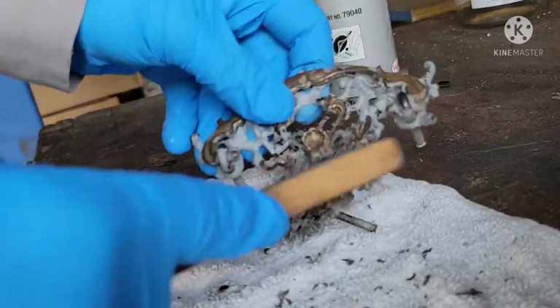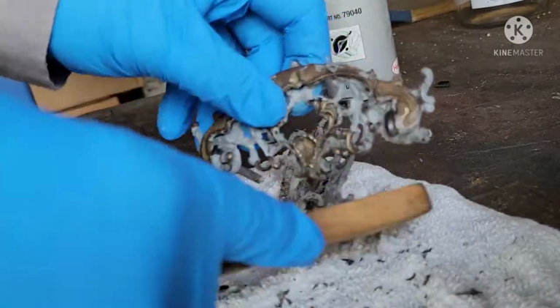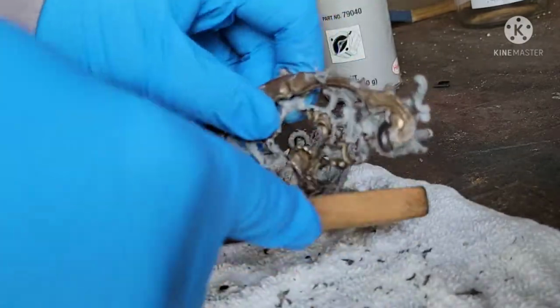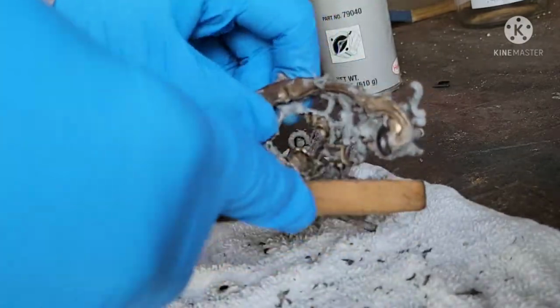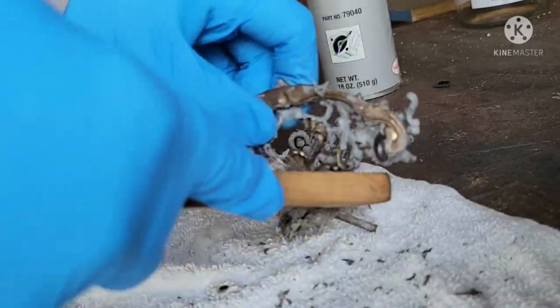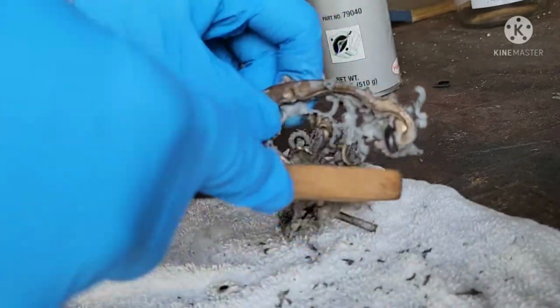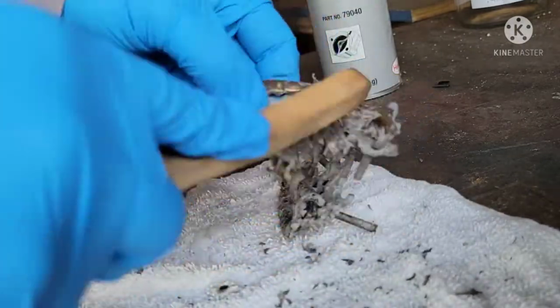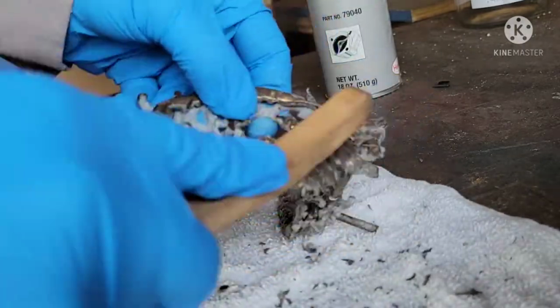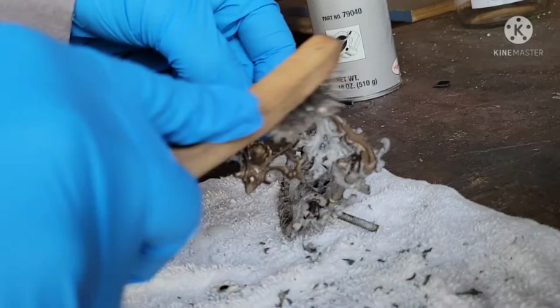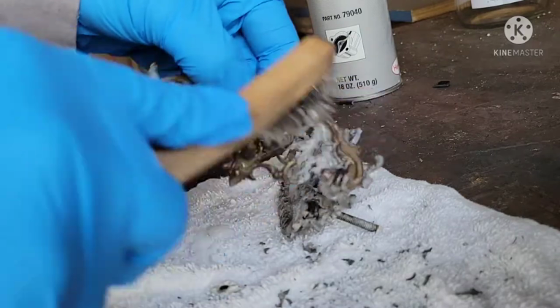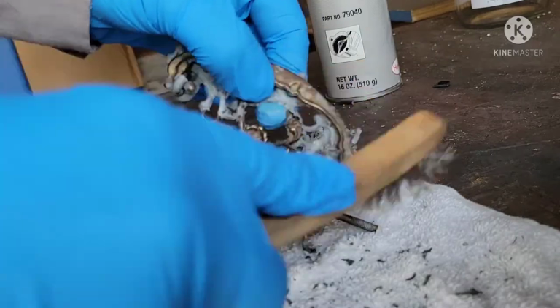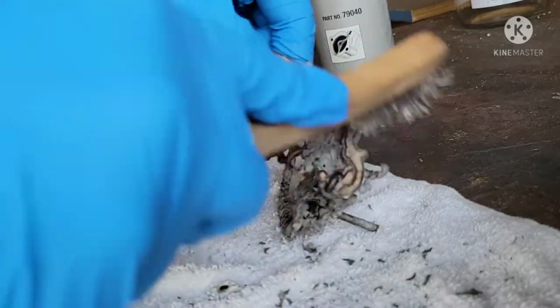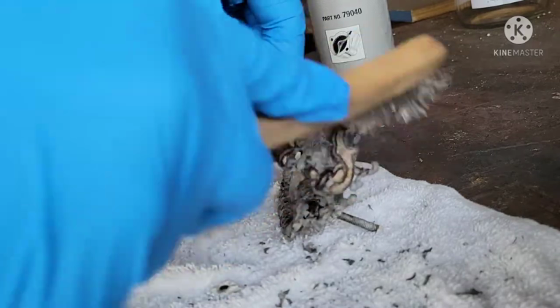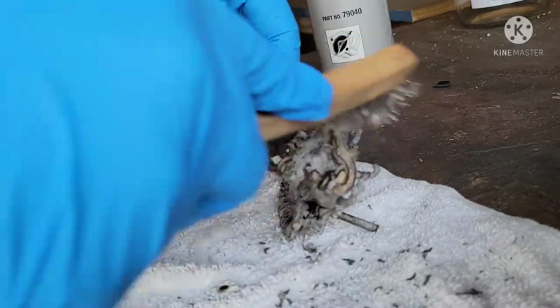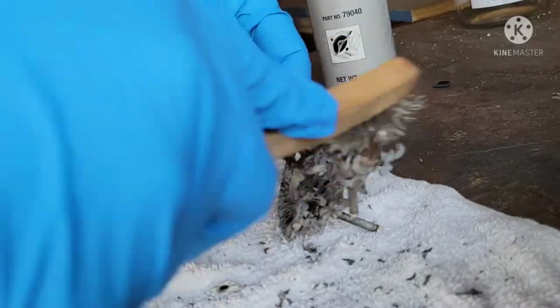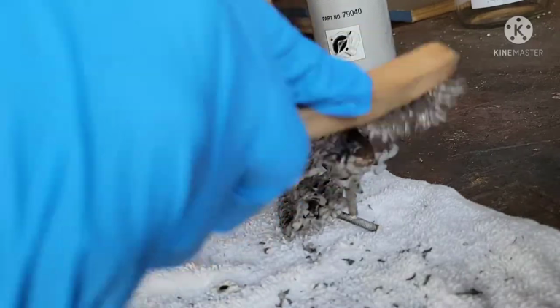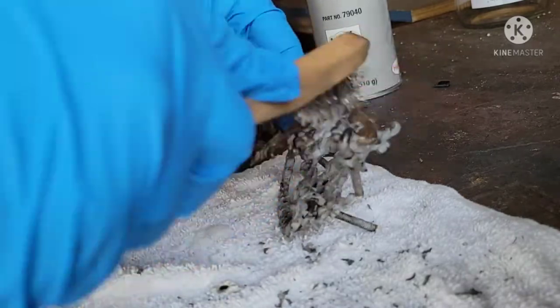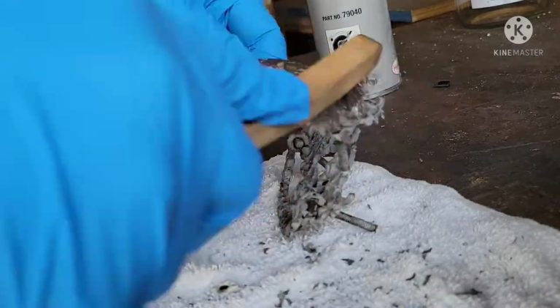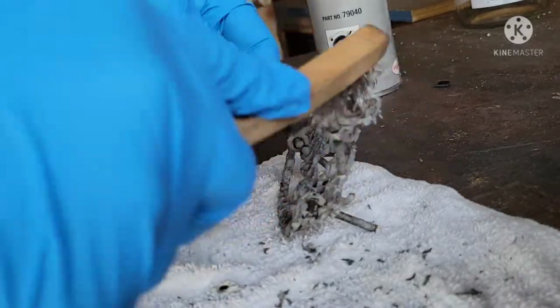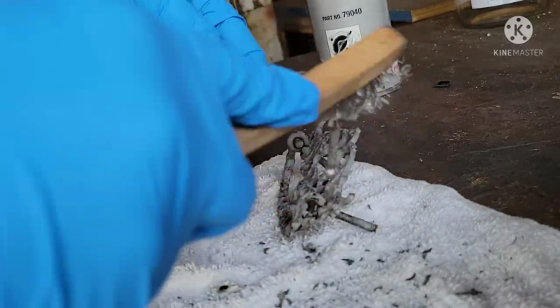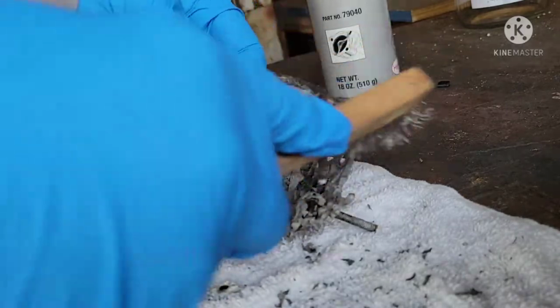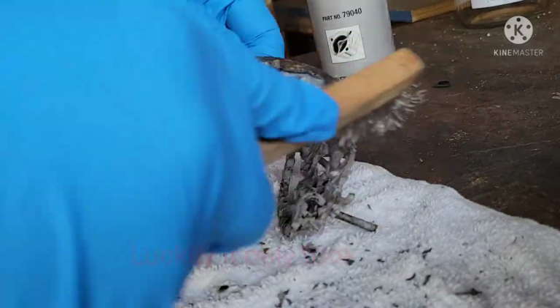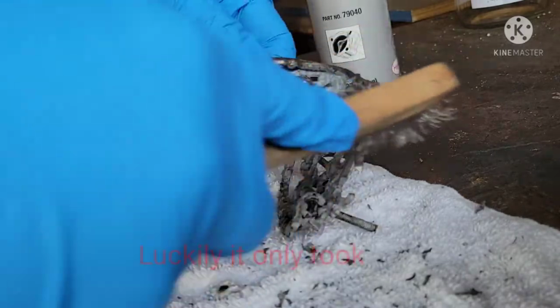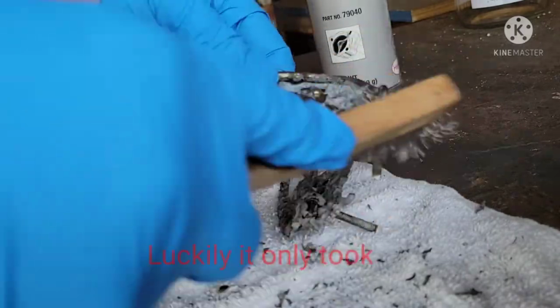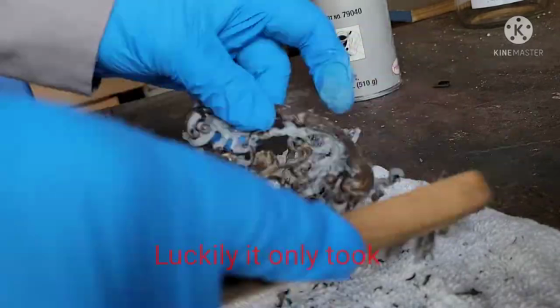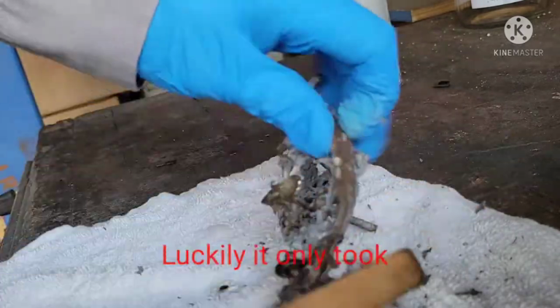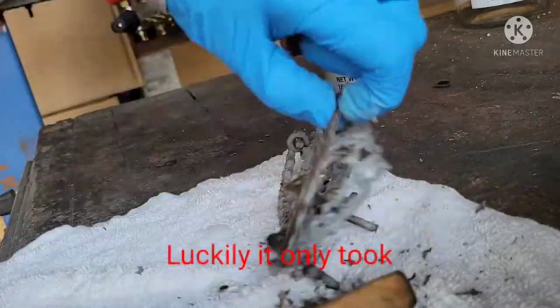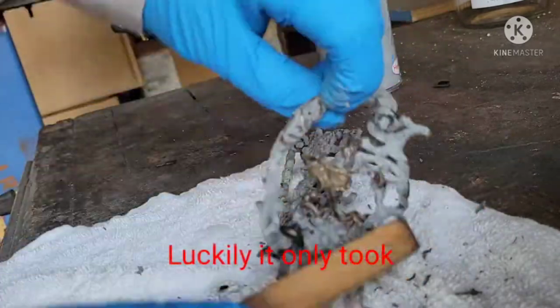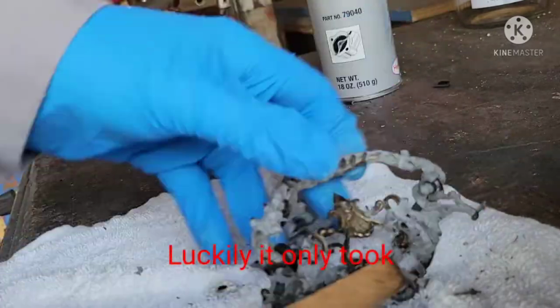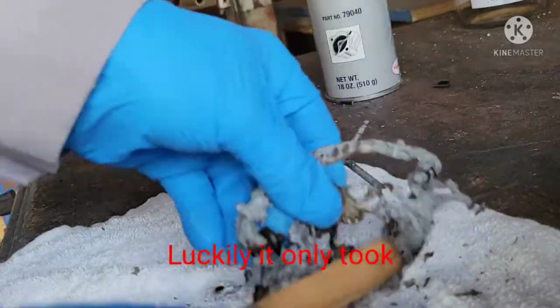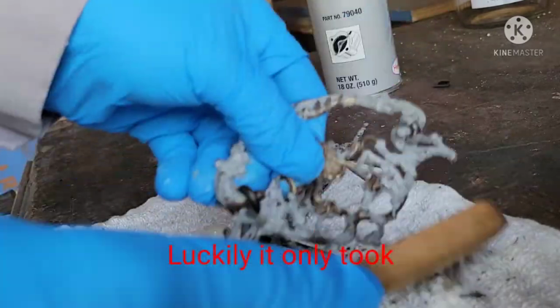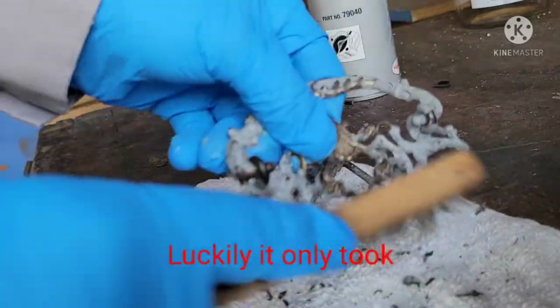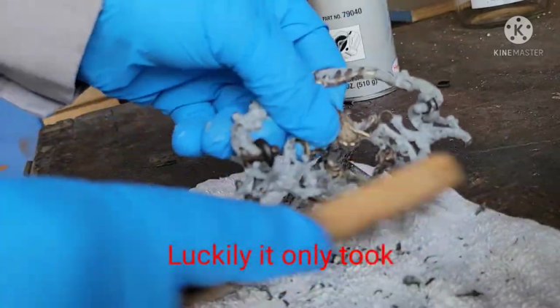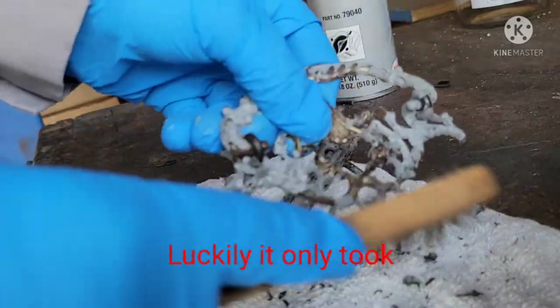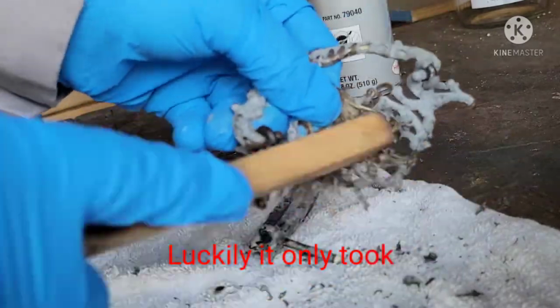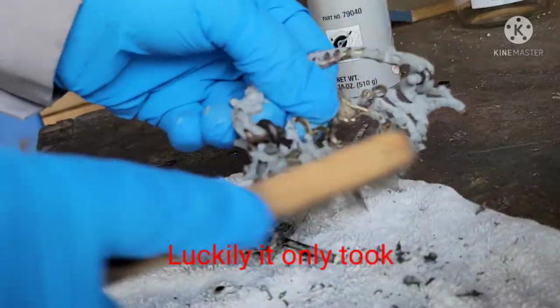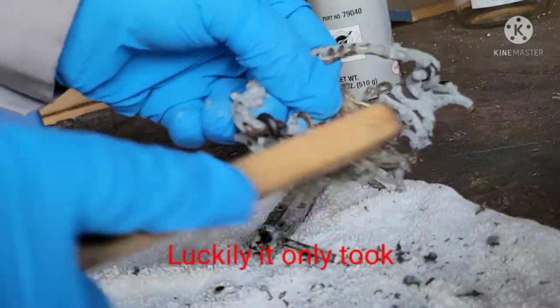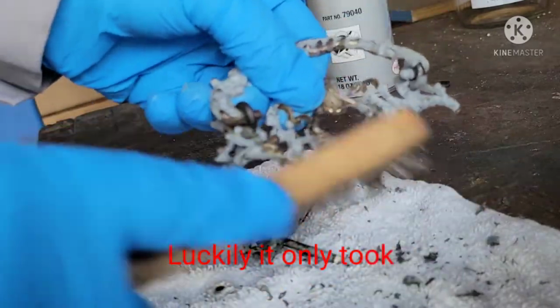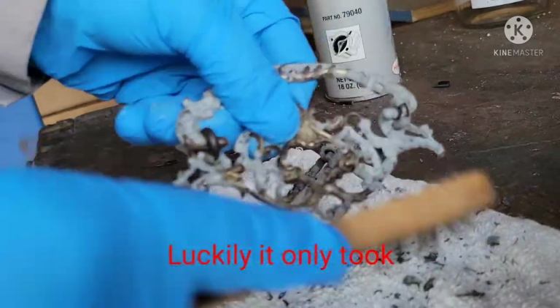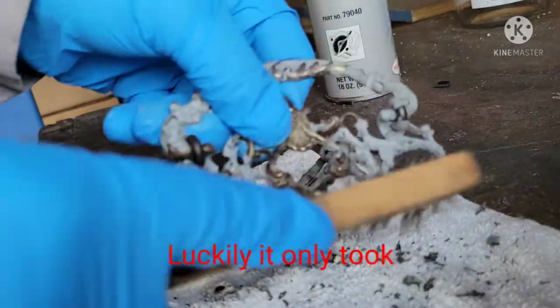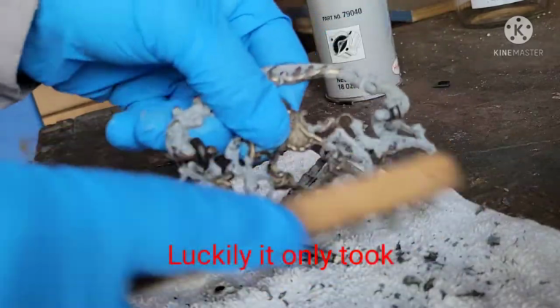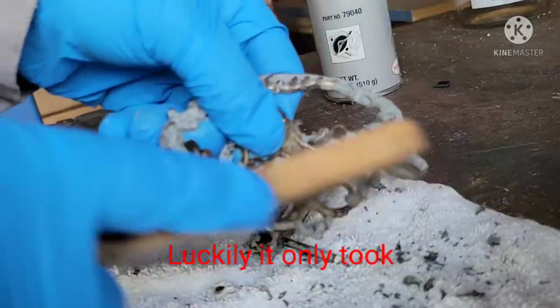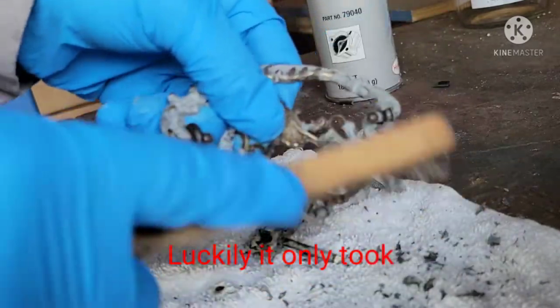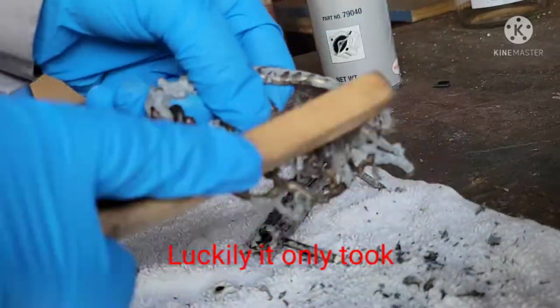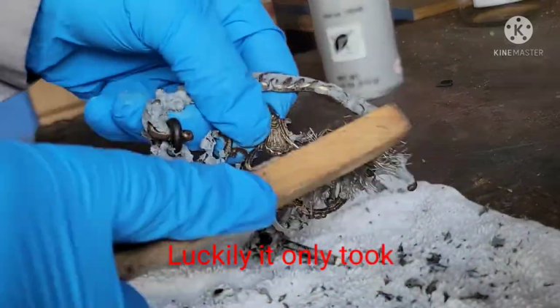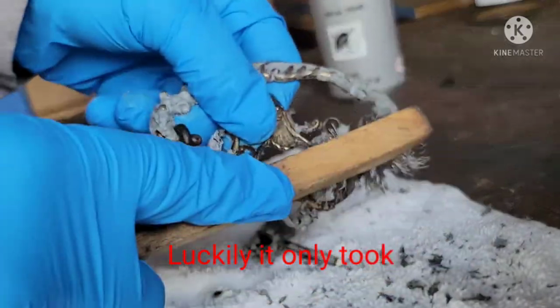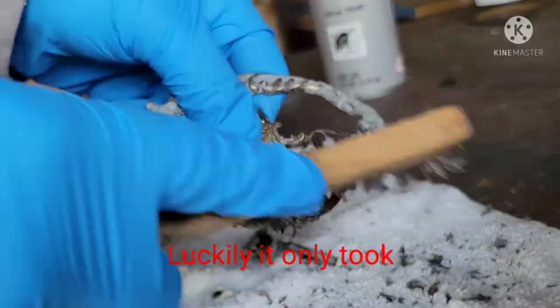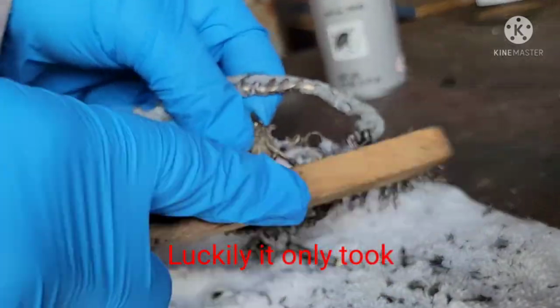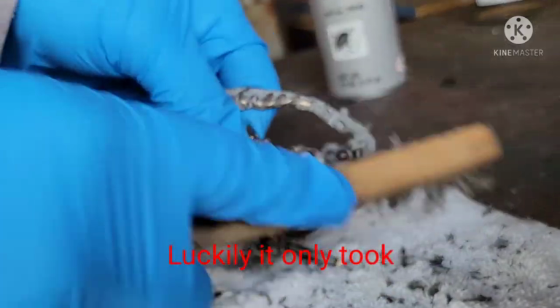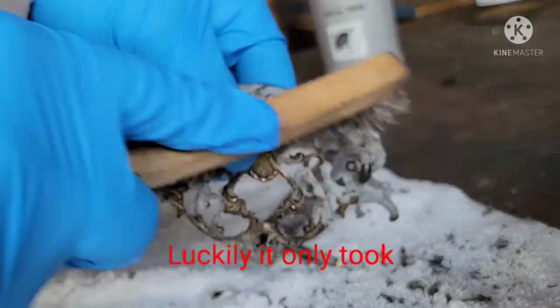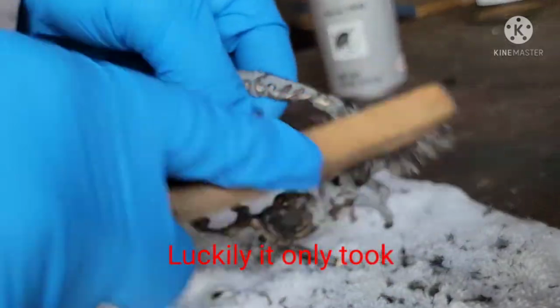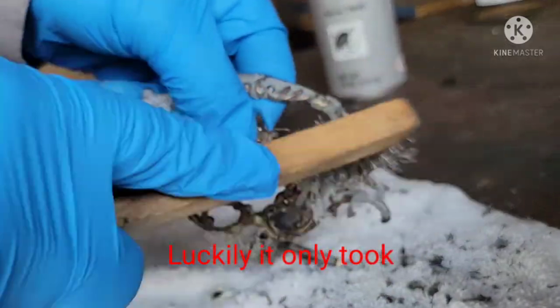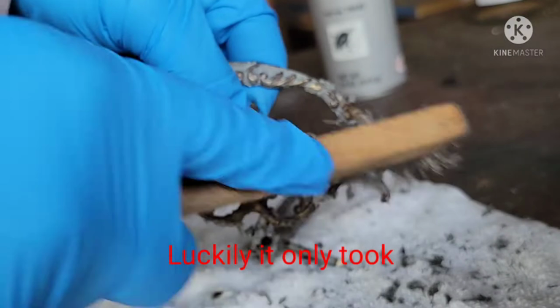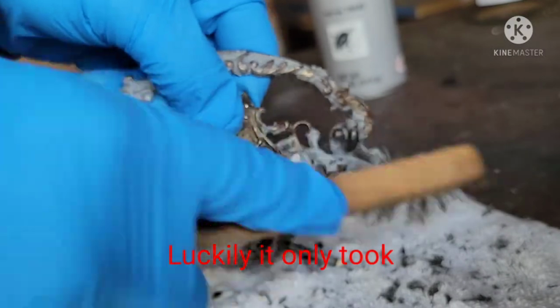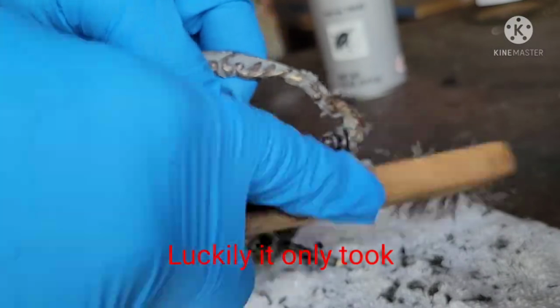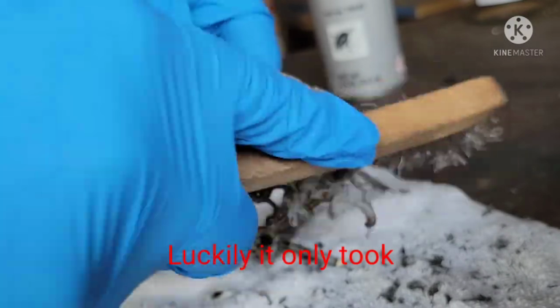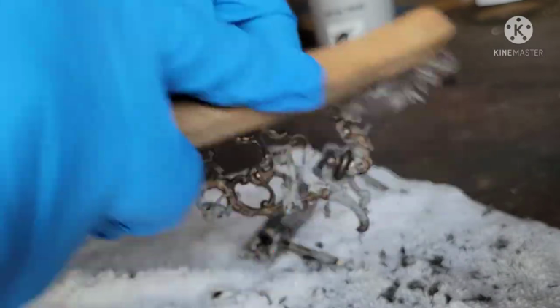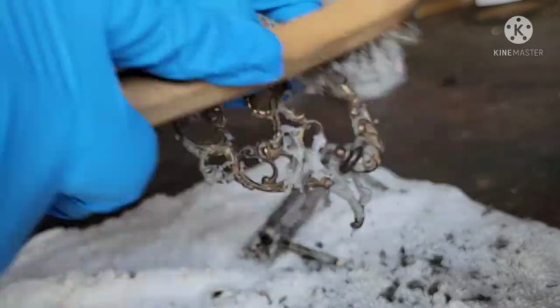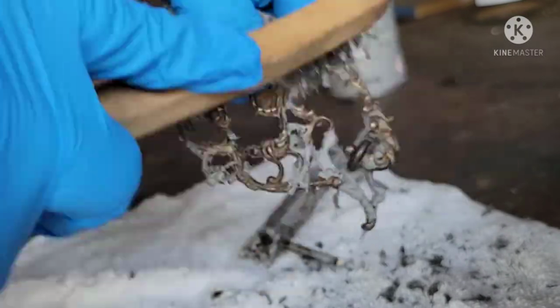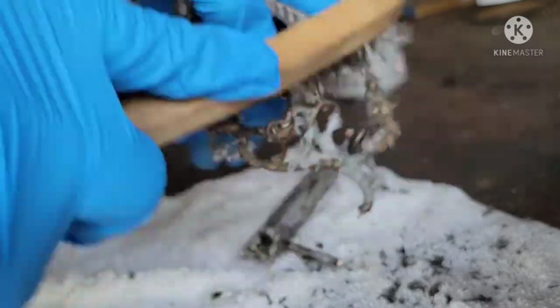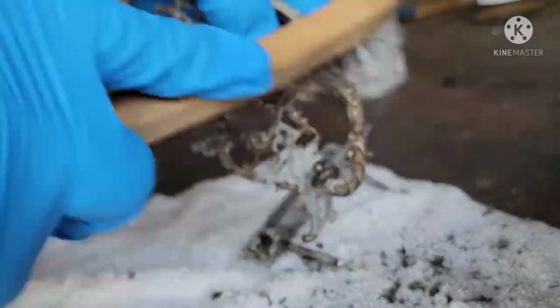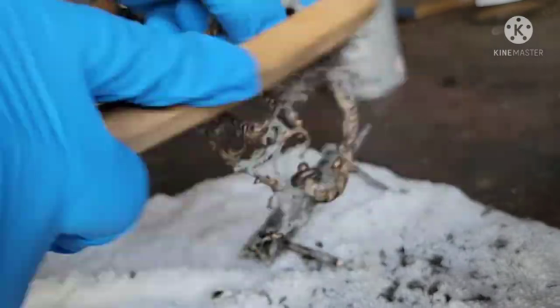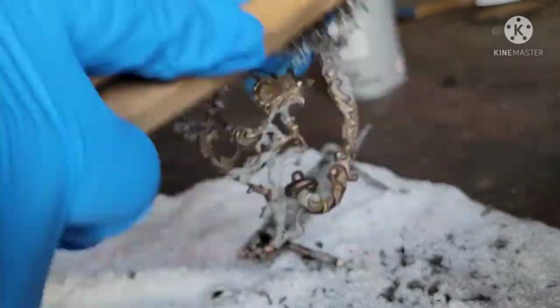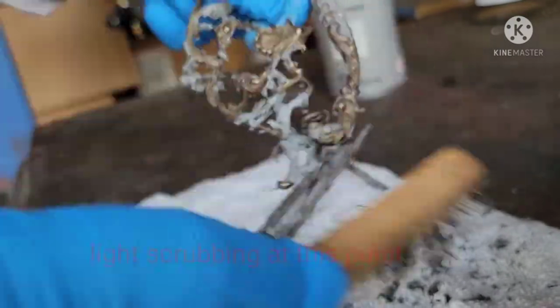Over here you see me using a steel brush. I would have preferred a brass or a nylon brush because those are a little more gentle on the little details — I don't know if you can tell from this shot.